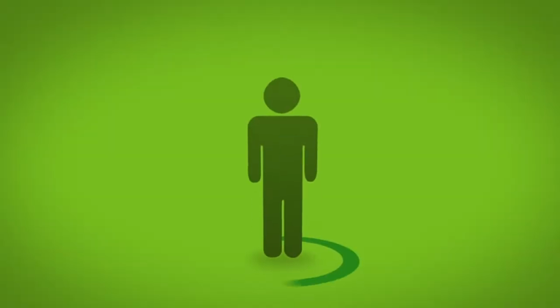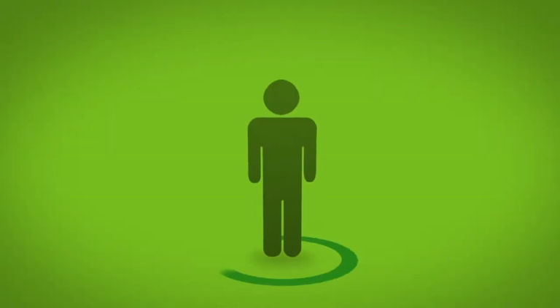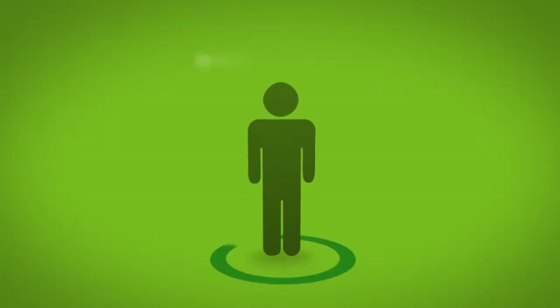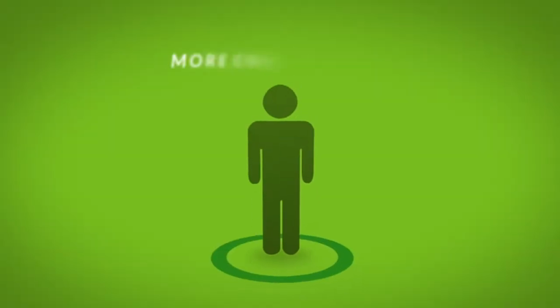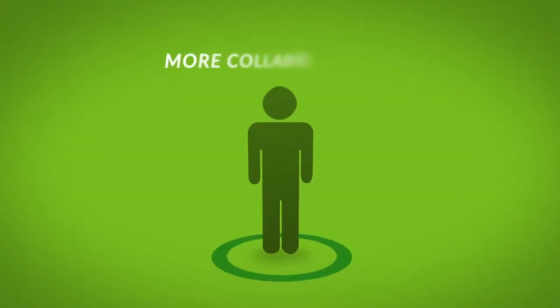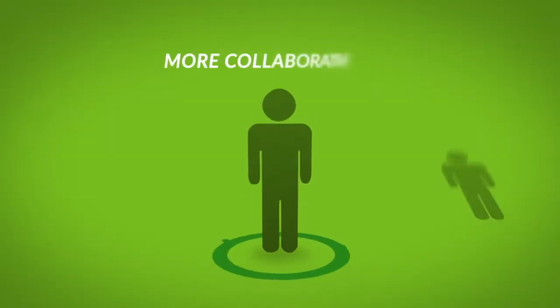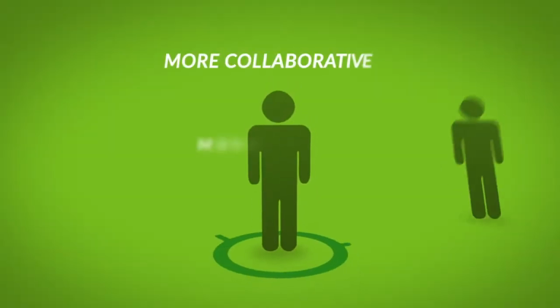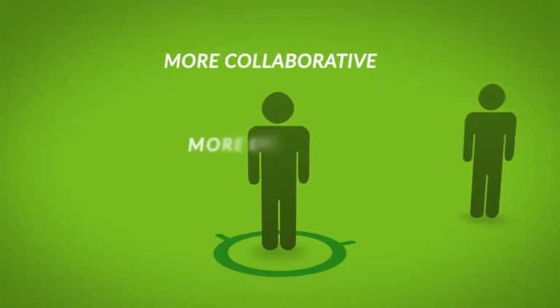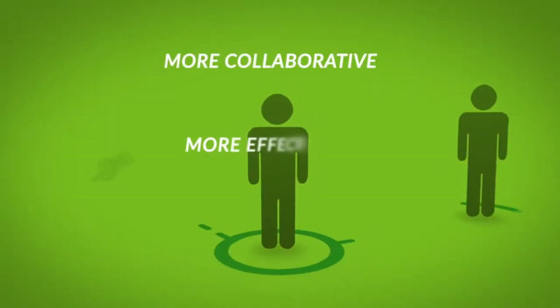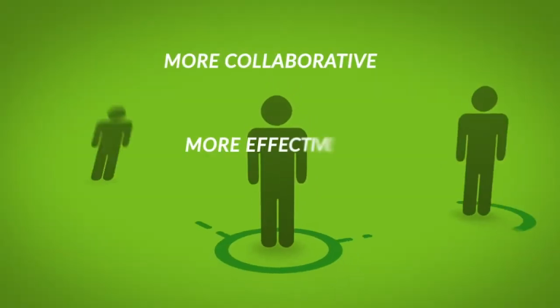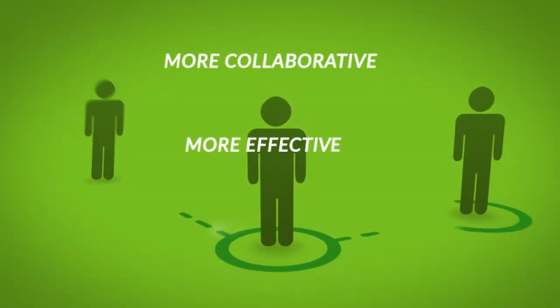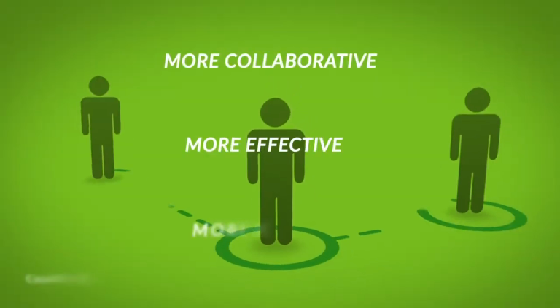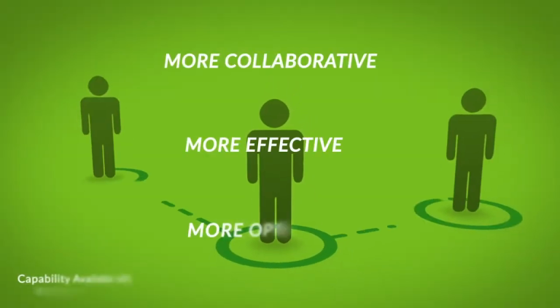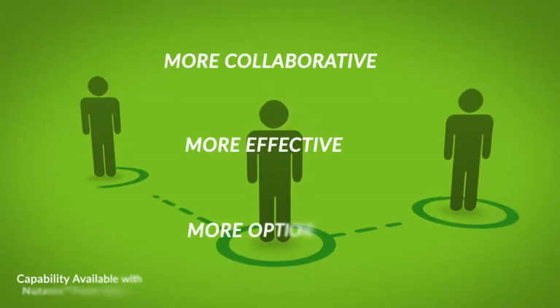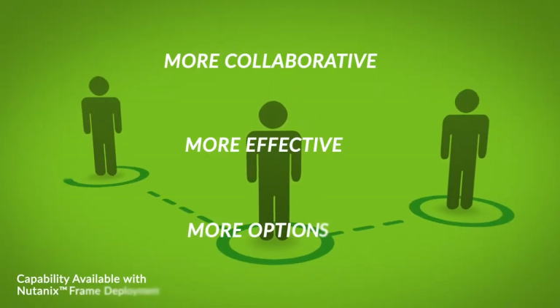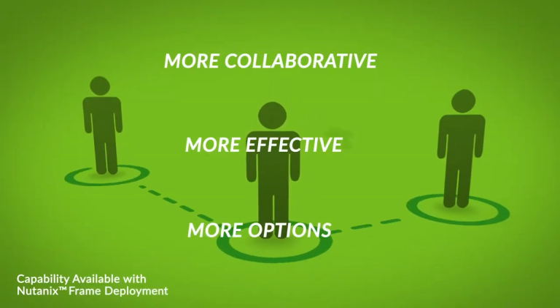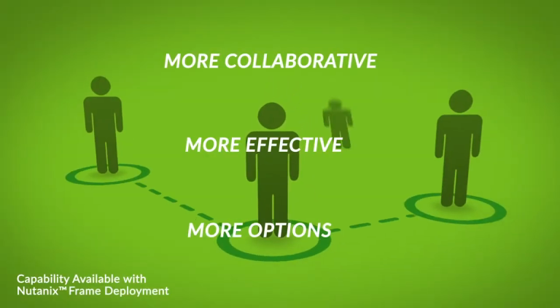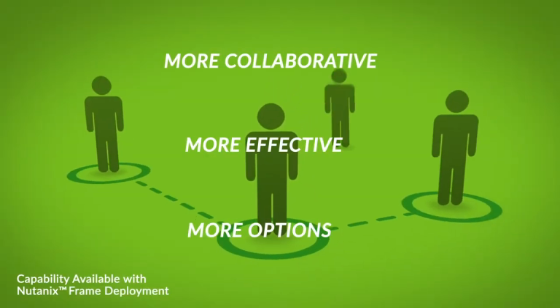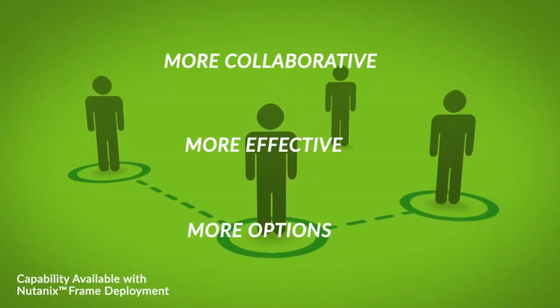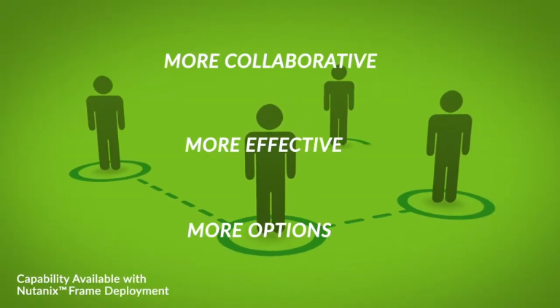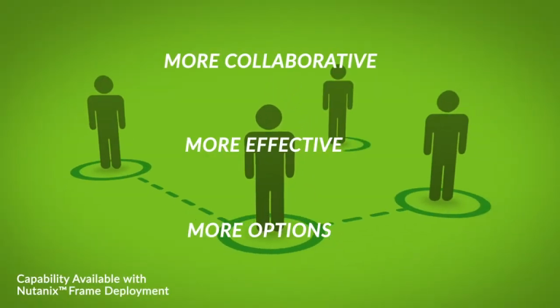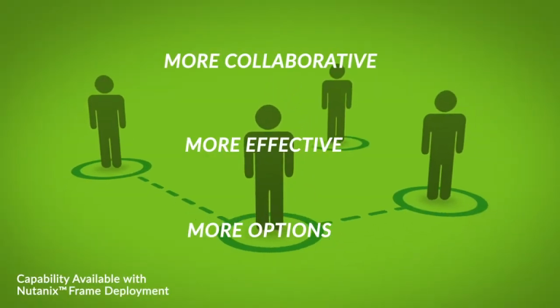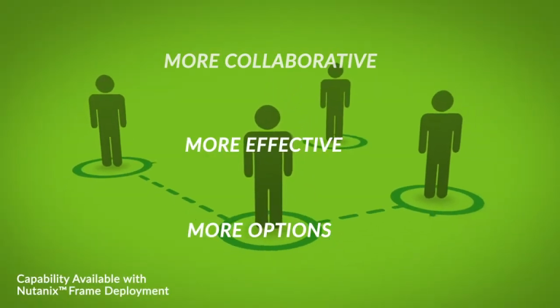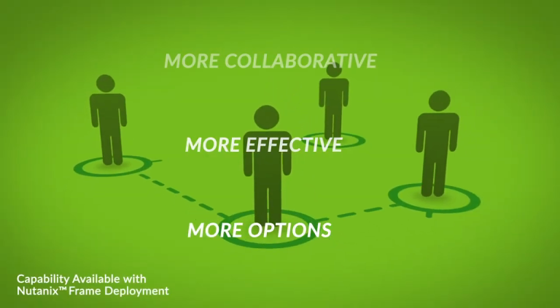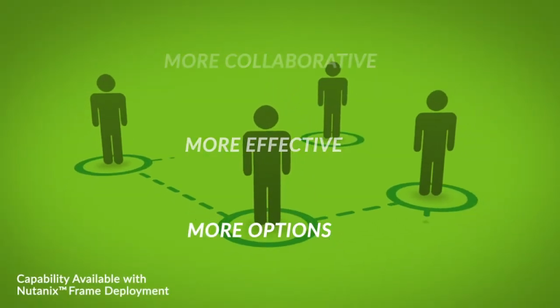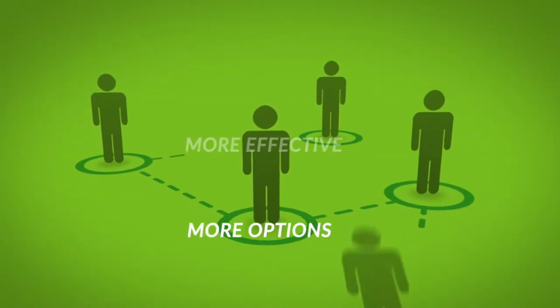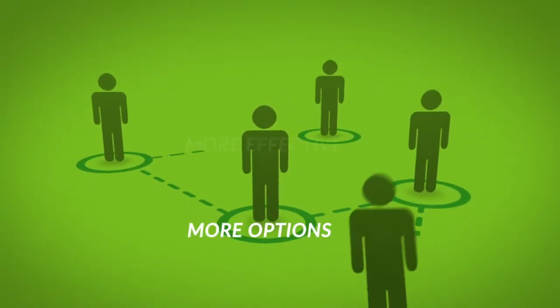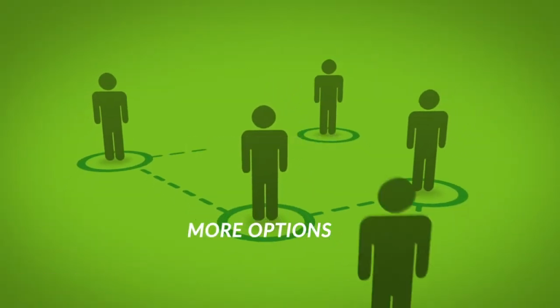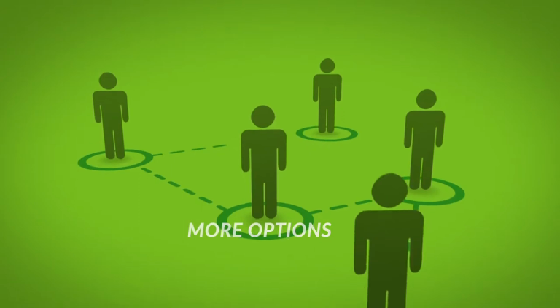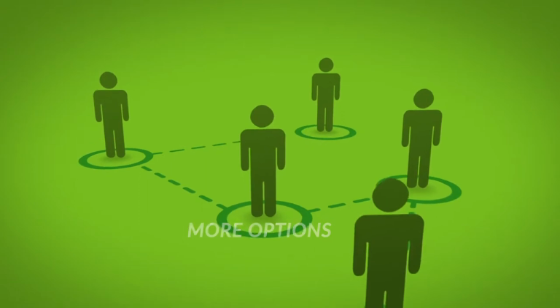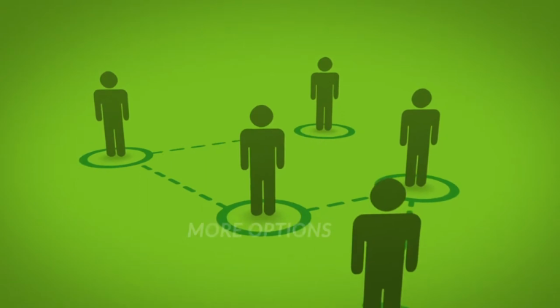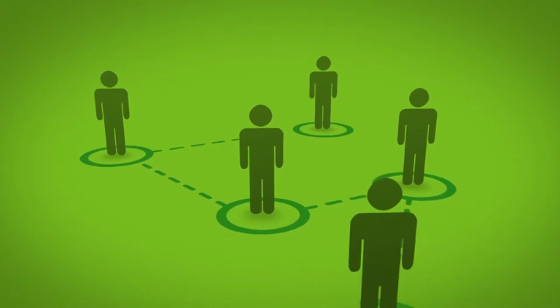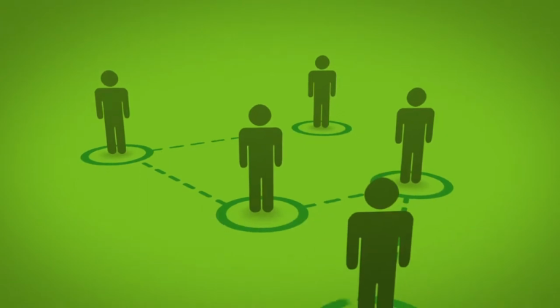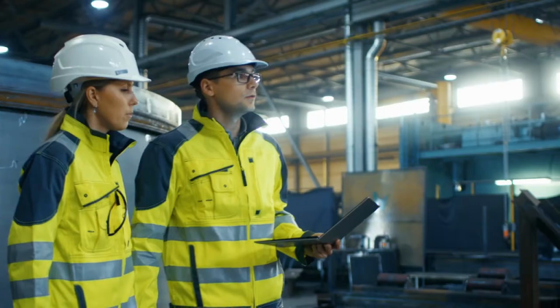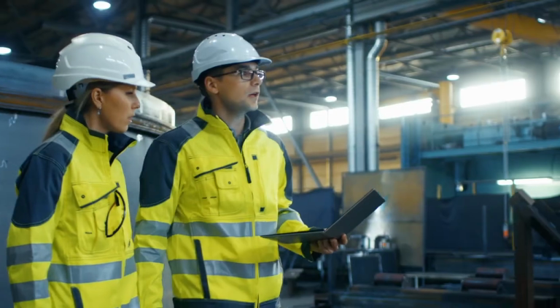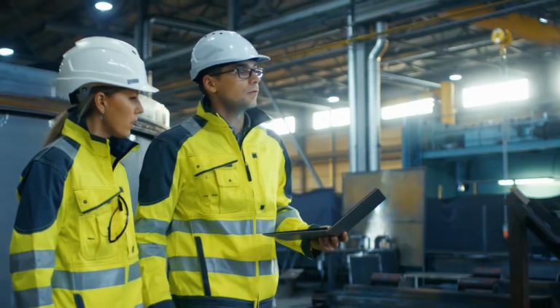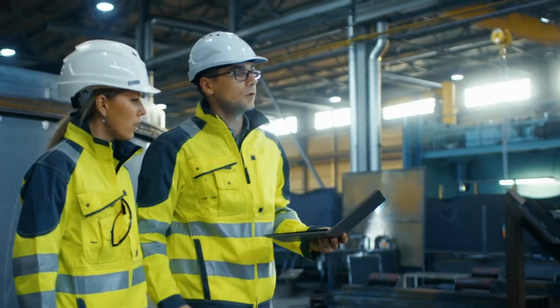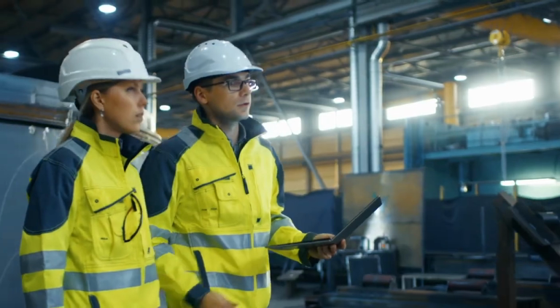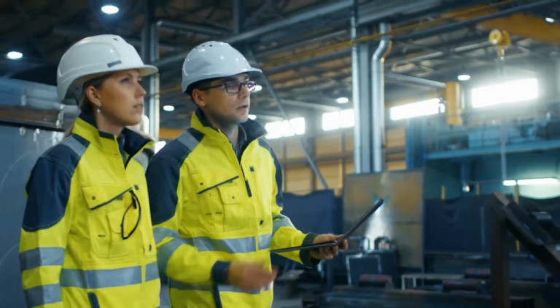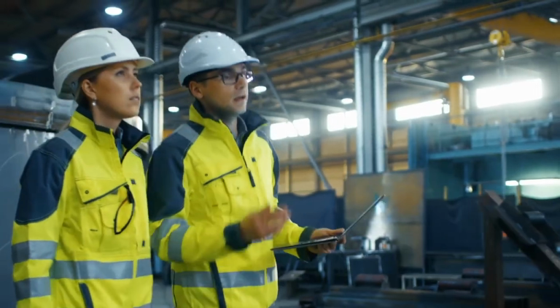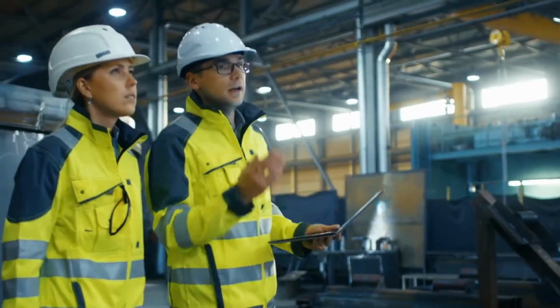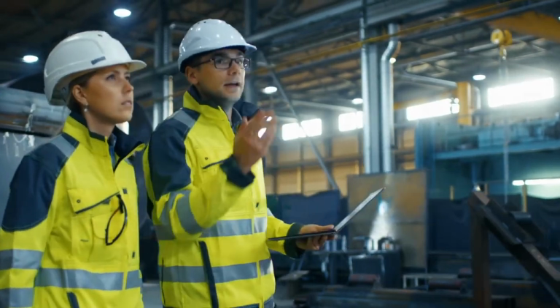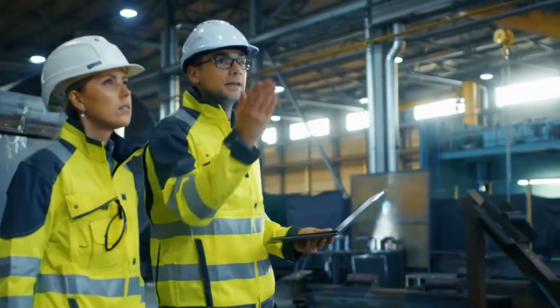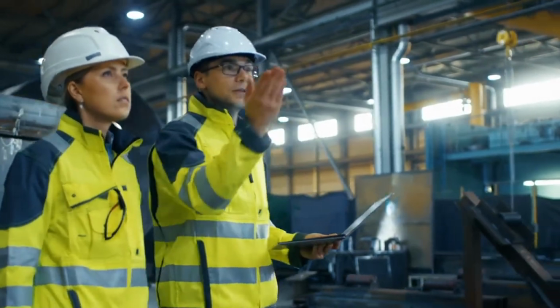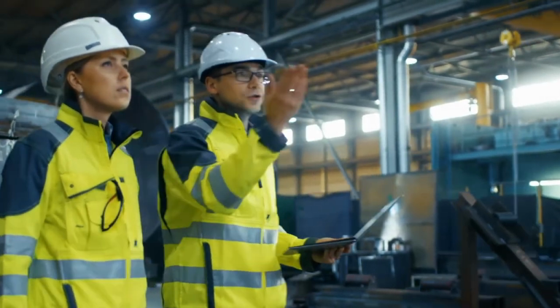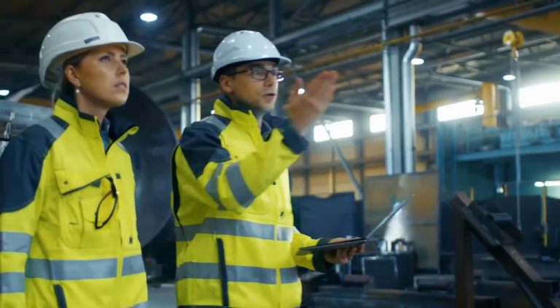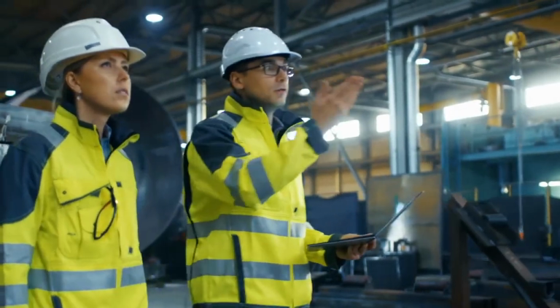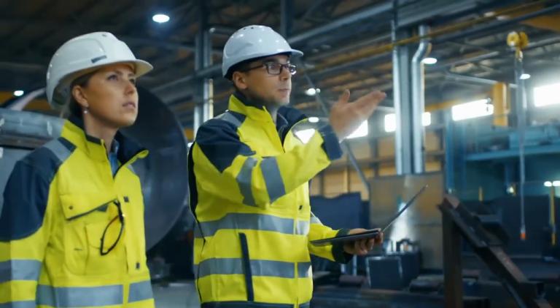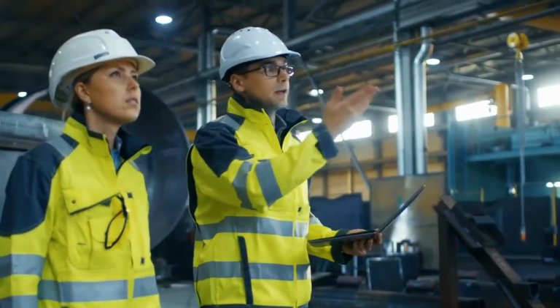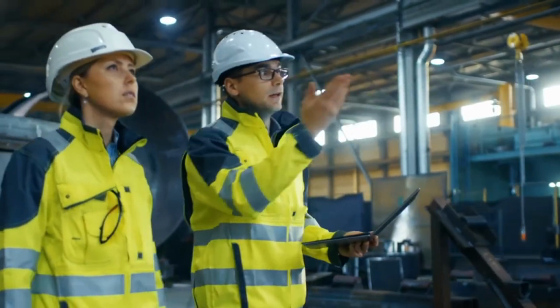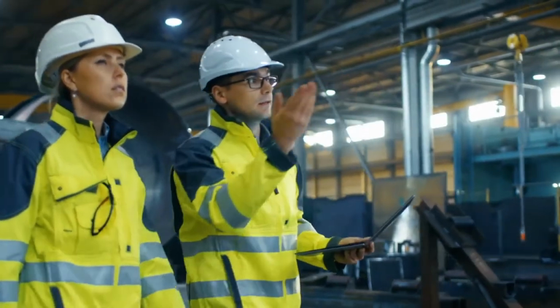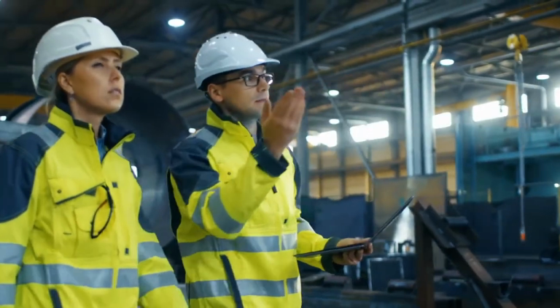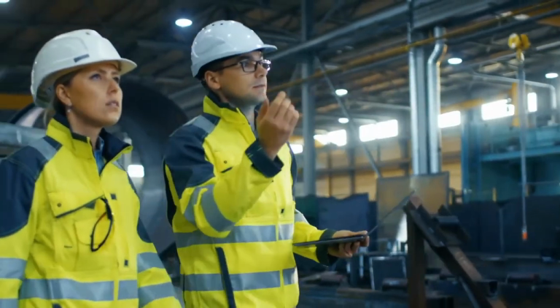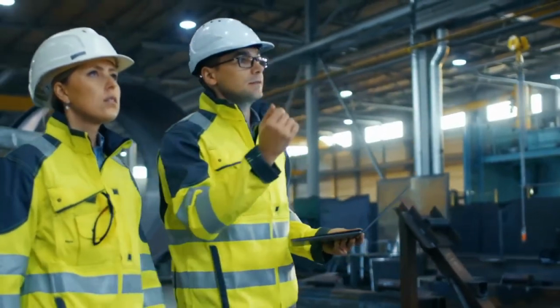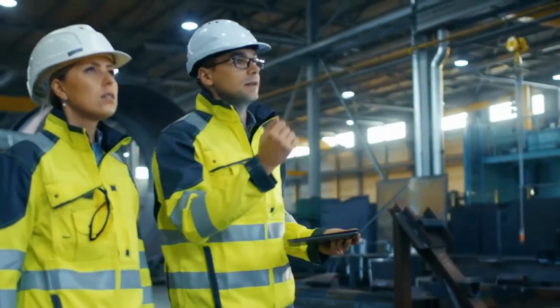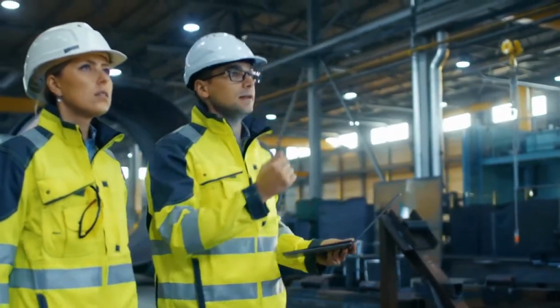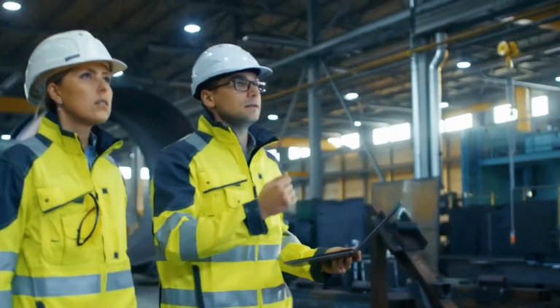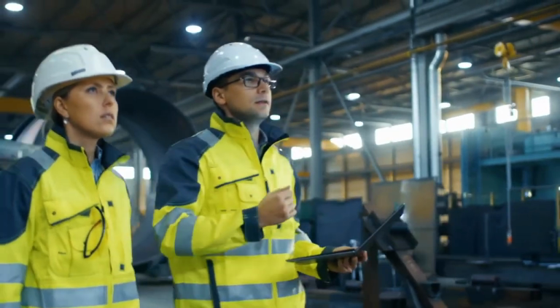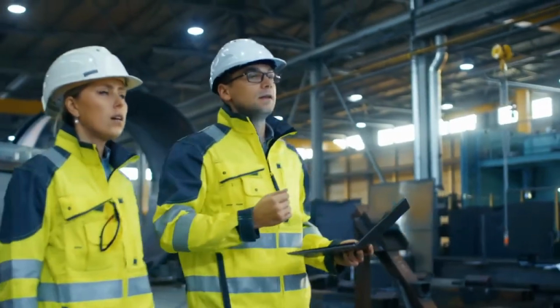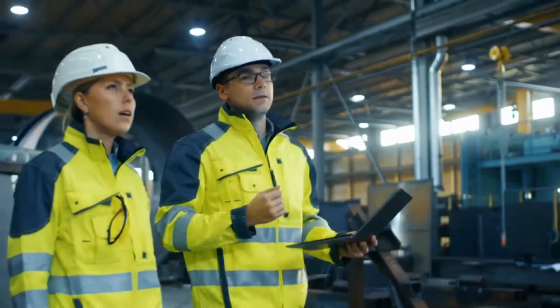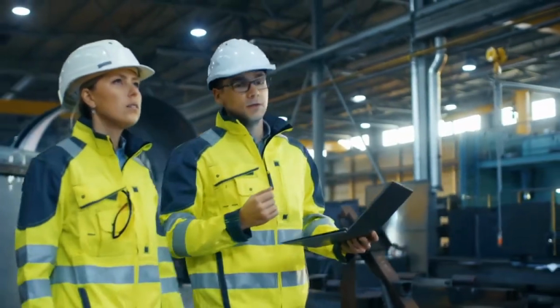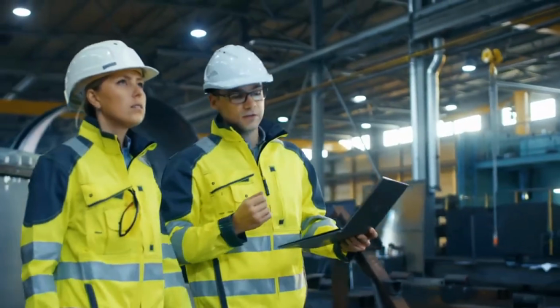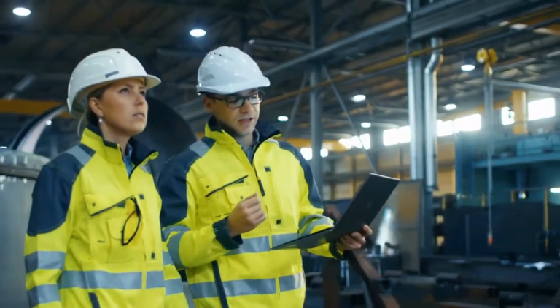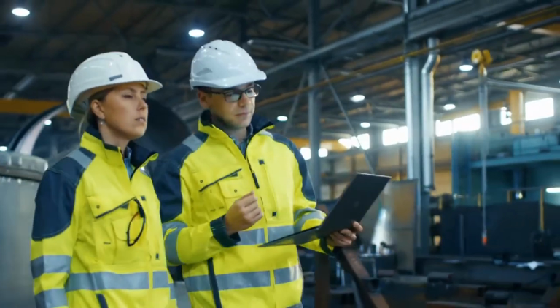Two or more users can collaborate, which can help in mentoring as well as collaboration on projects, and this is a tremendous boost in productivity.